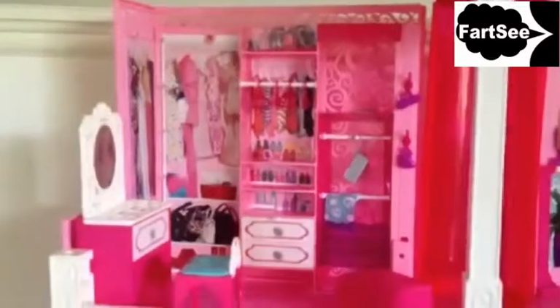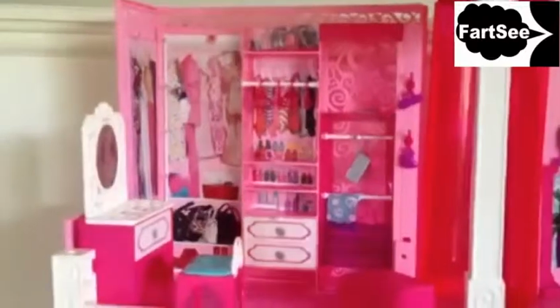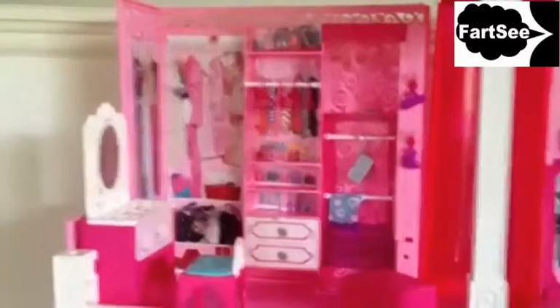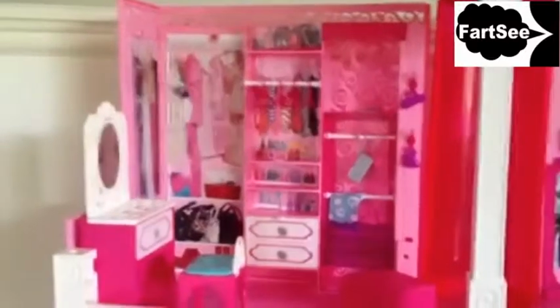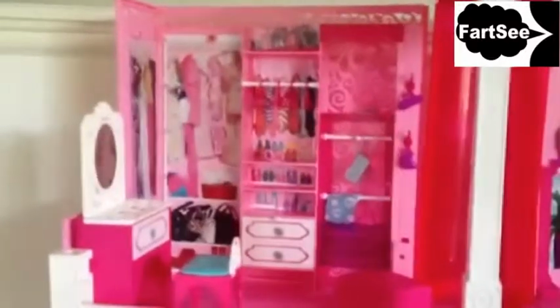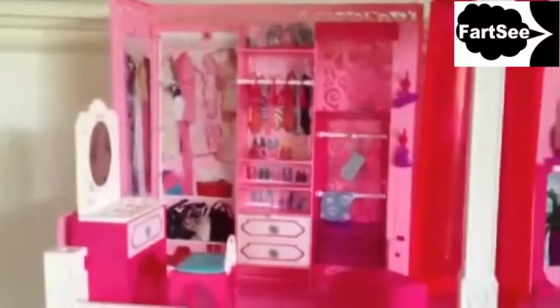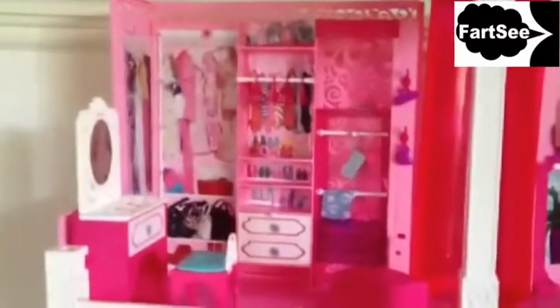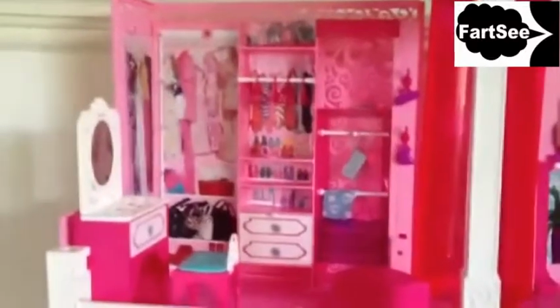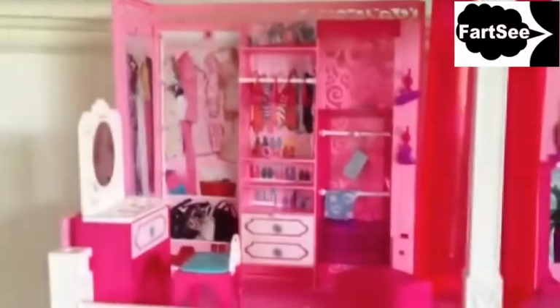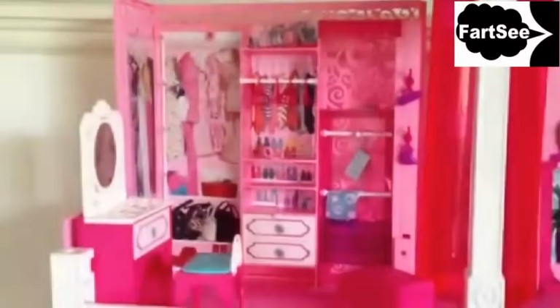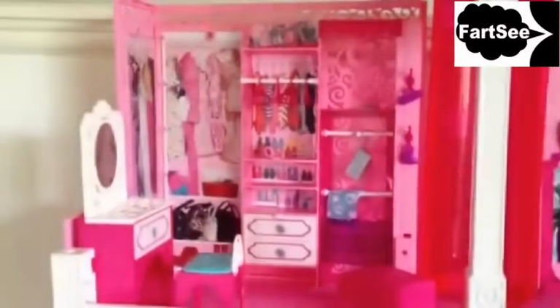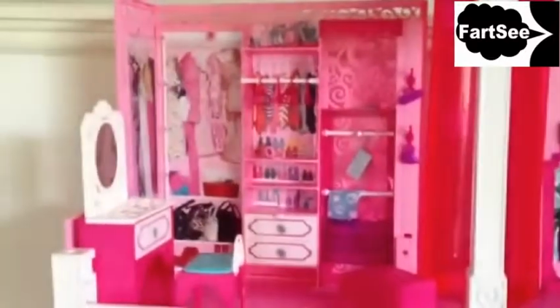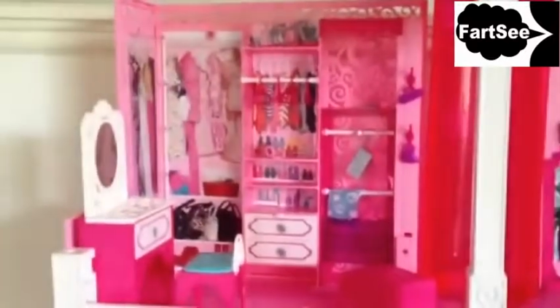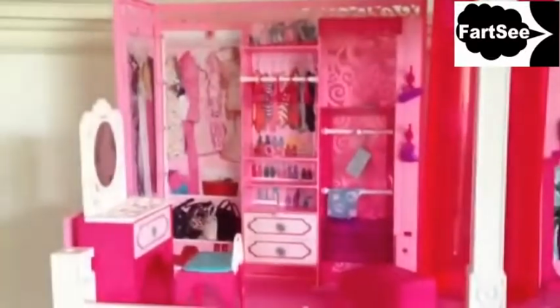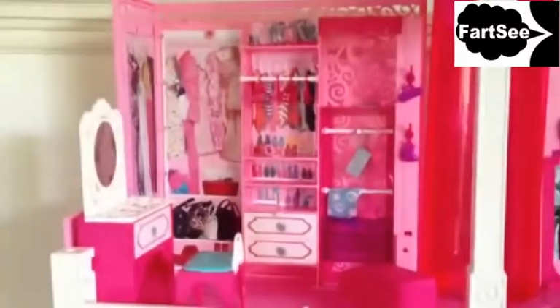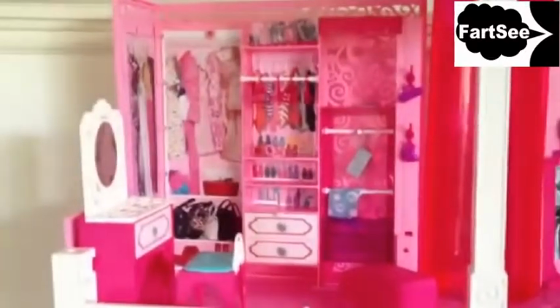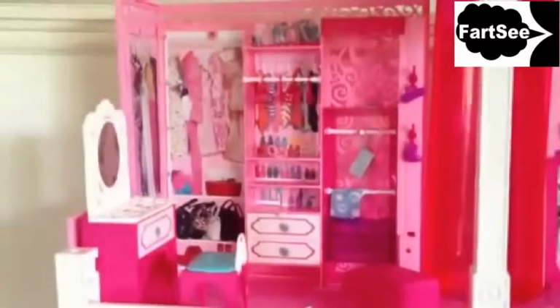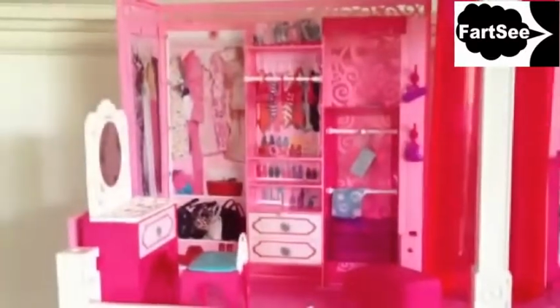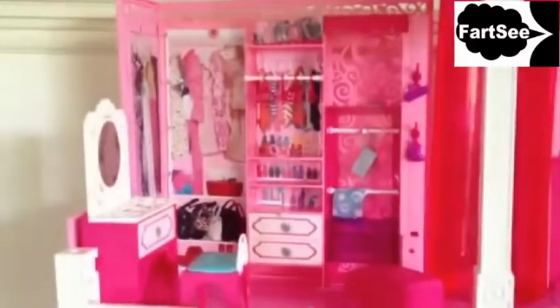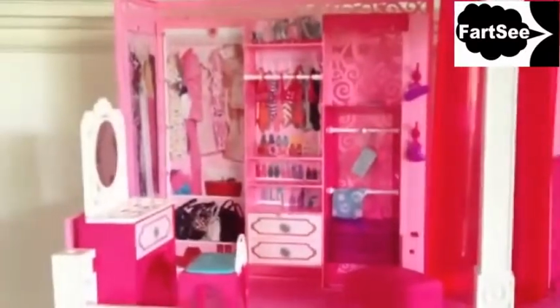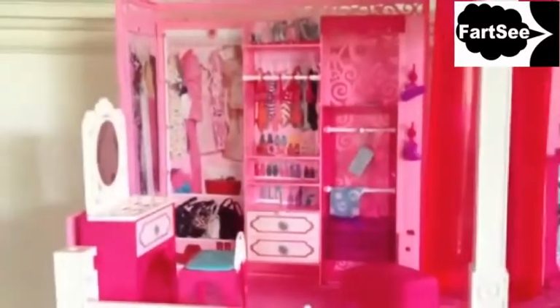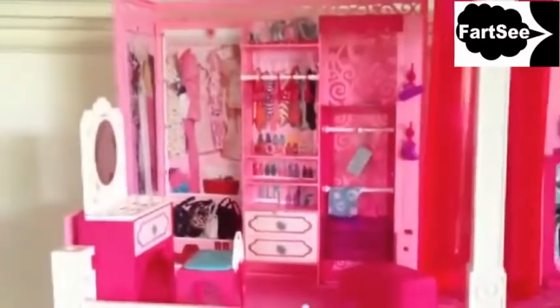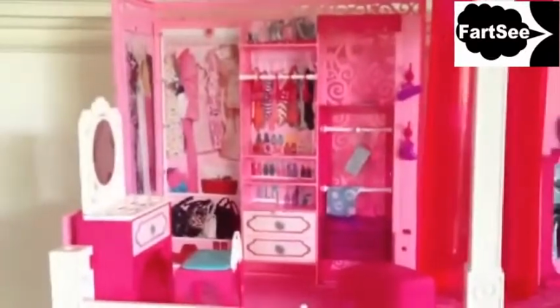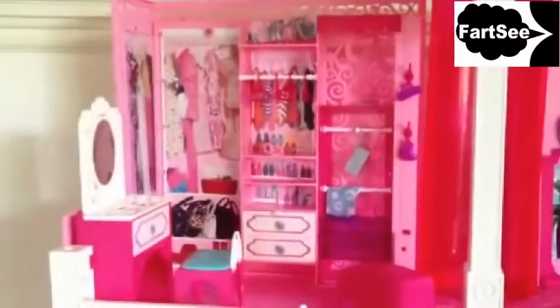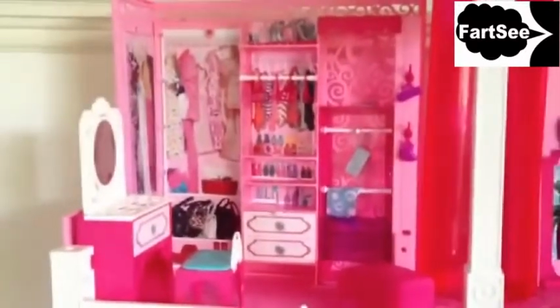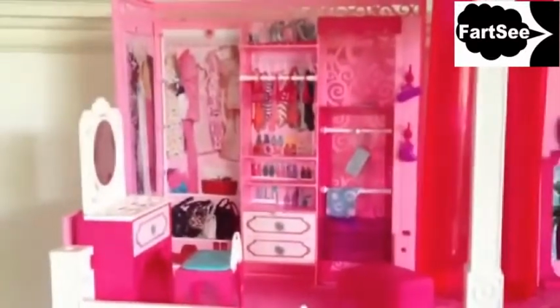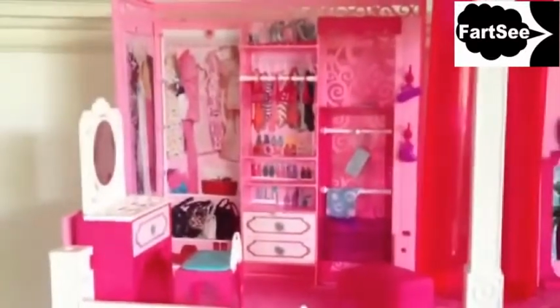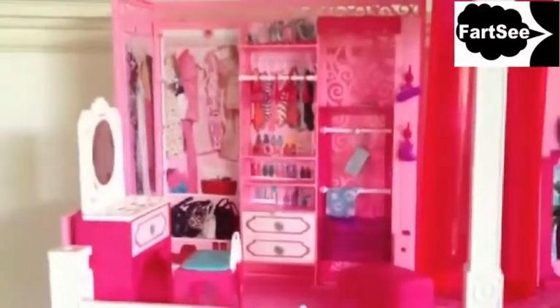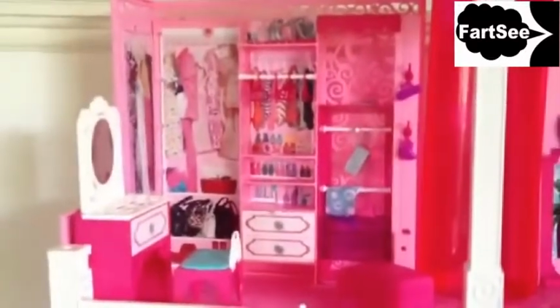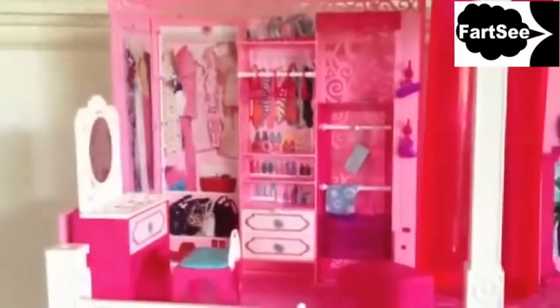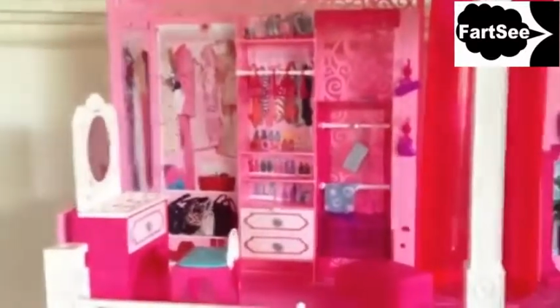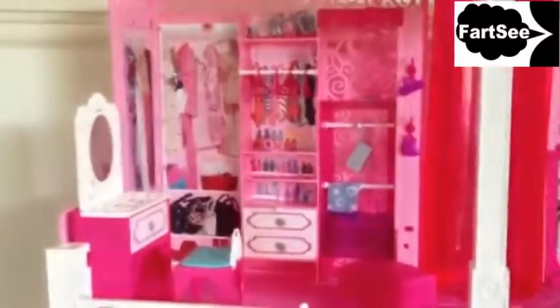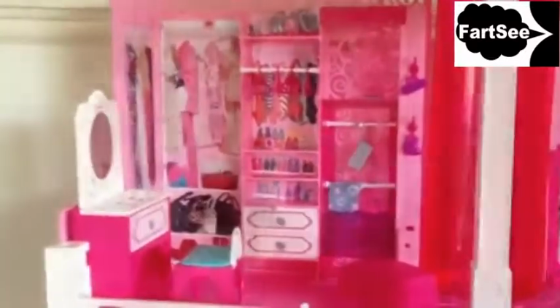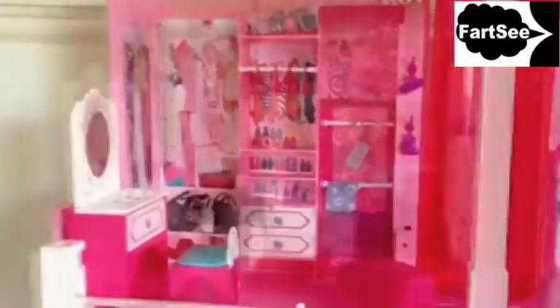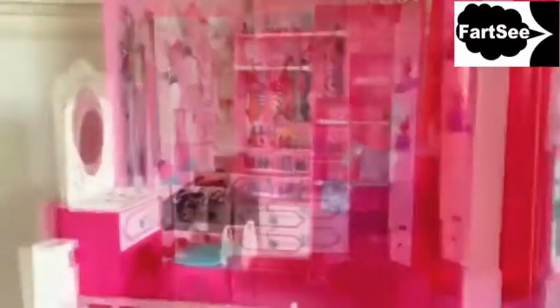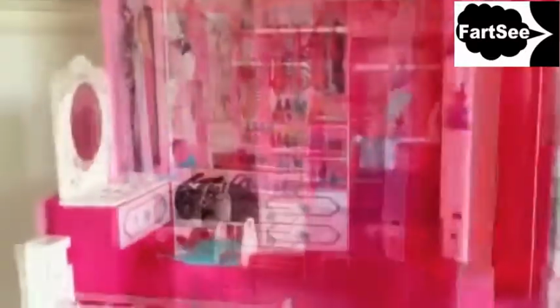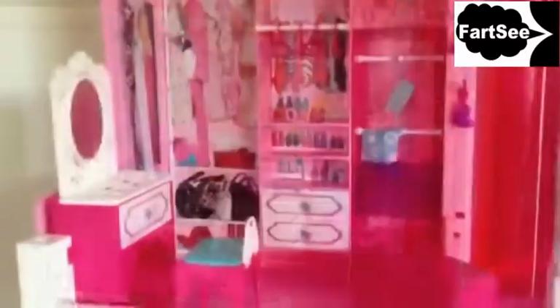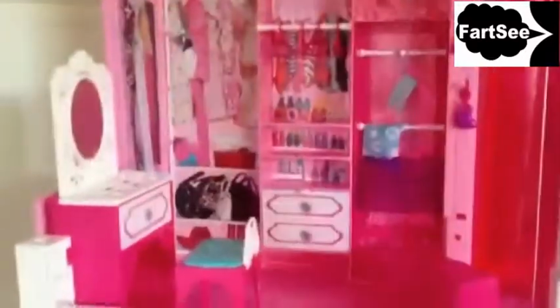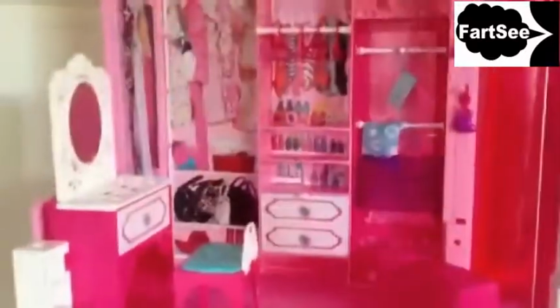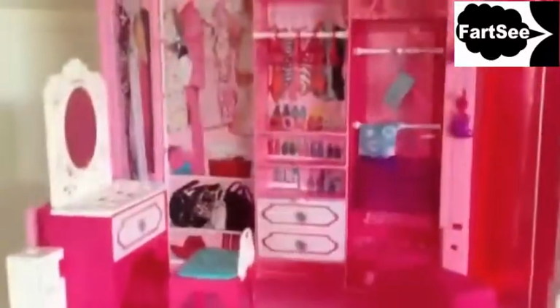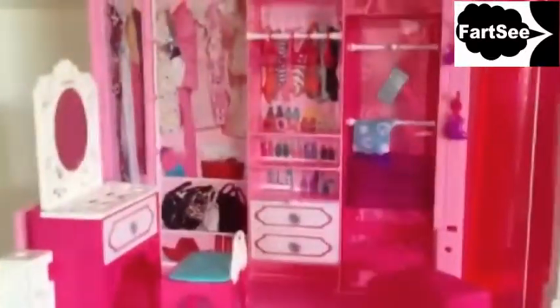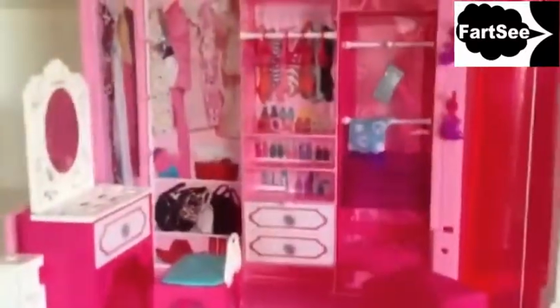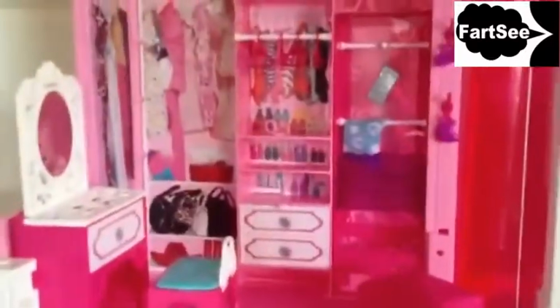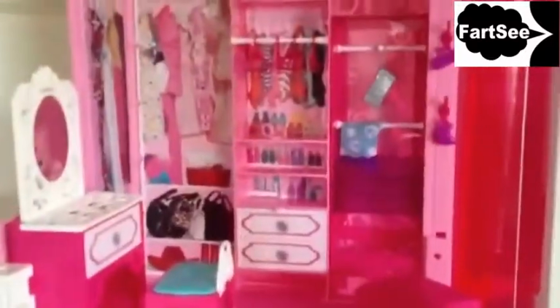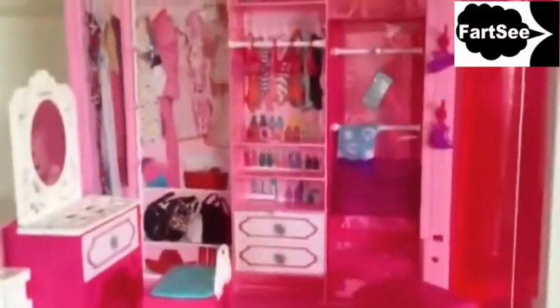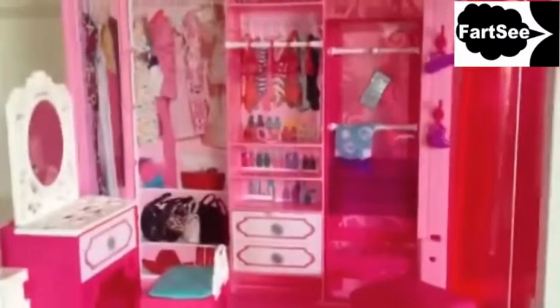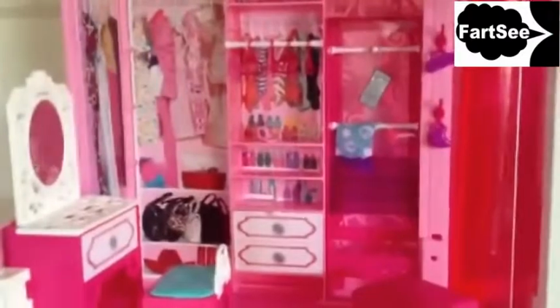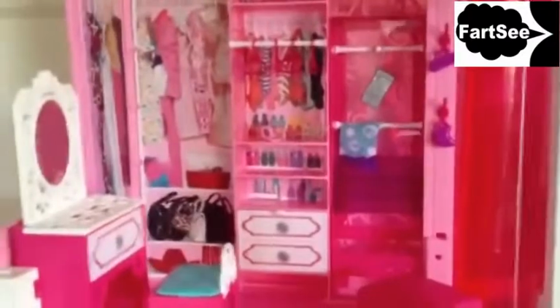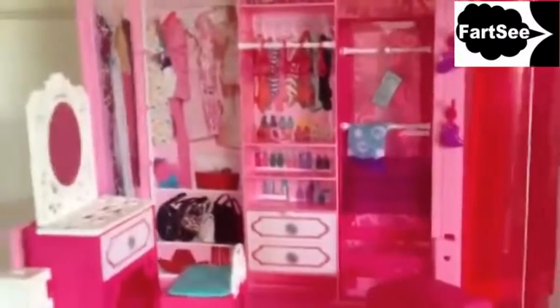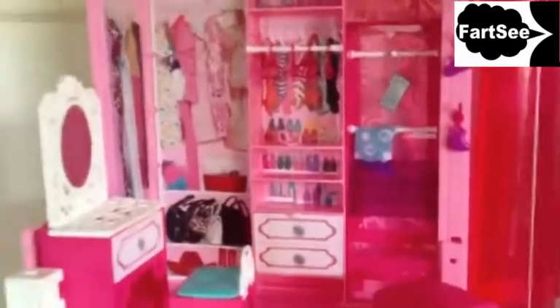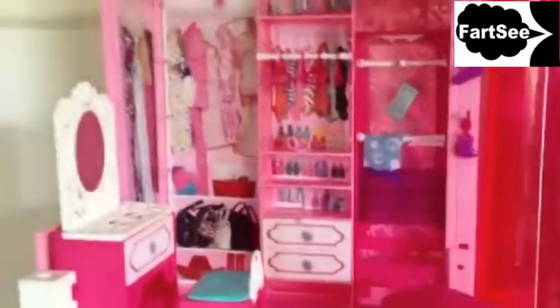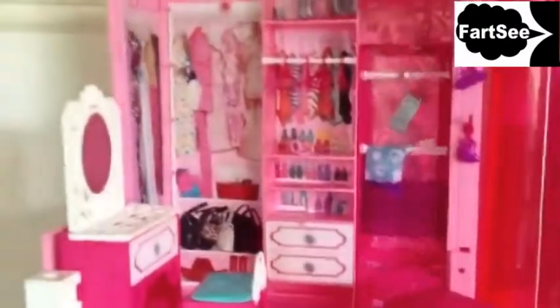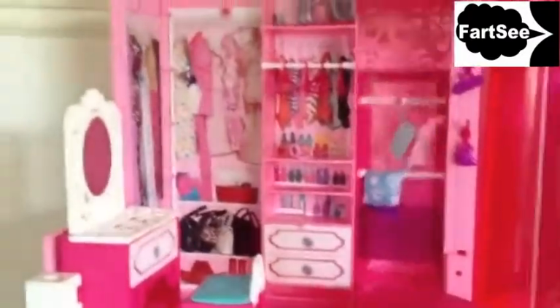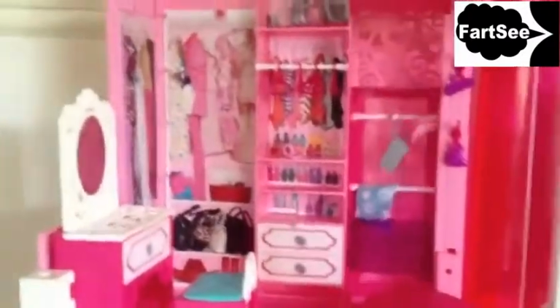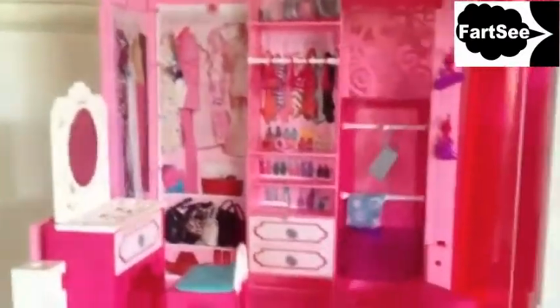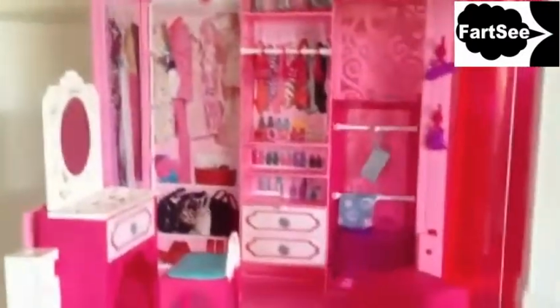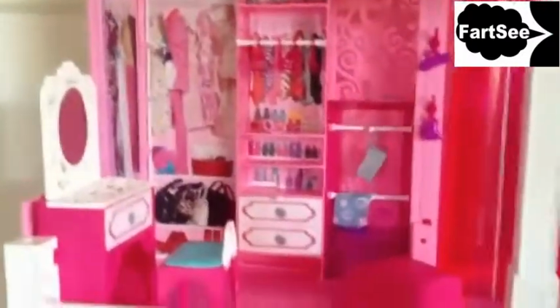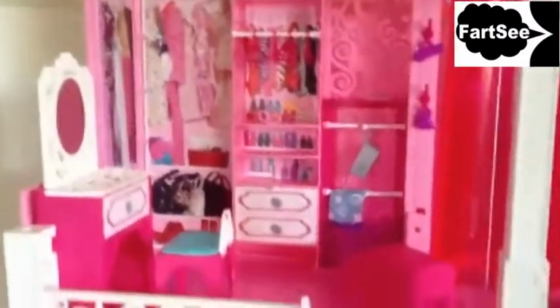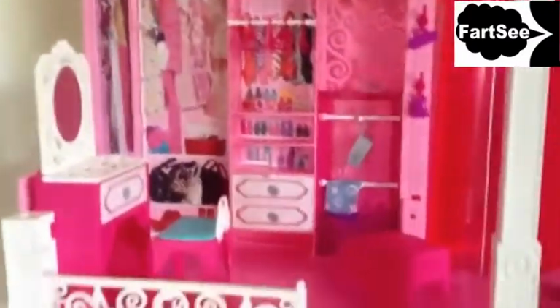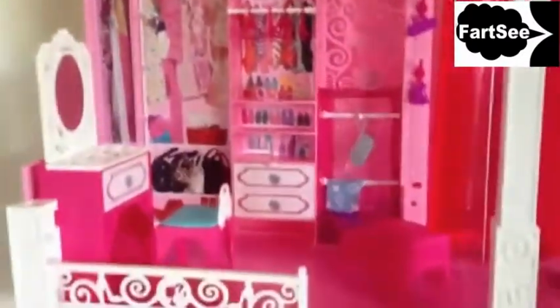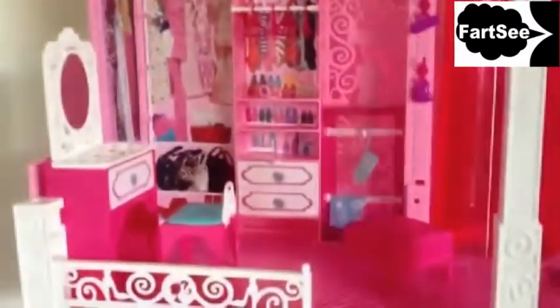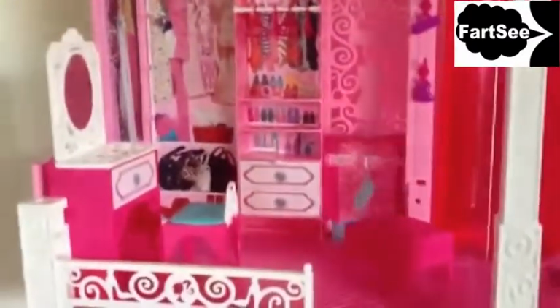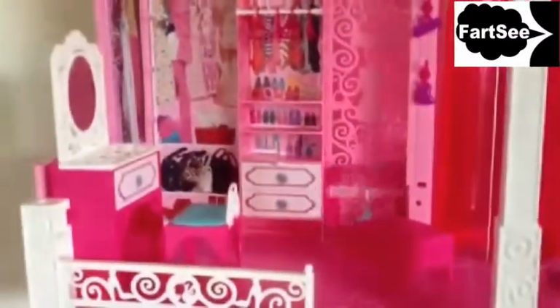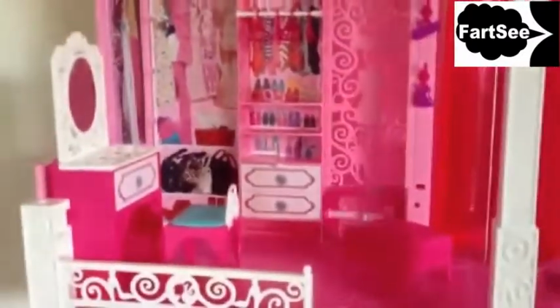Hi, it's Shari from MilkandCuddles.com, and this is a review of the 2013 Barbie Dream Rose.